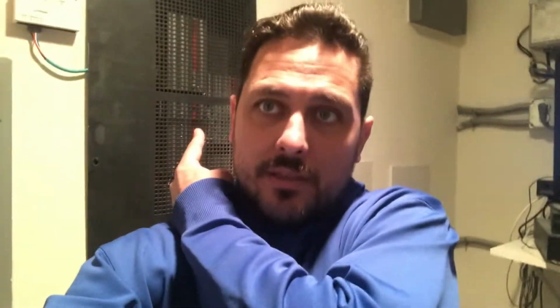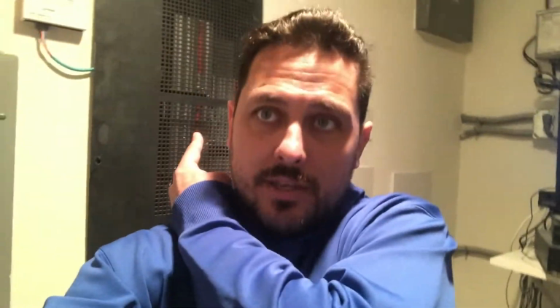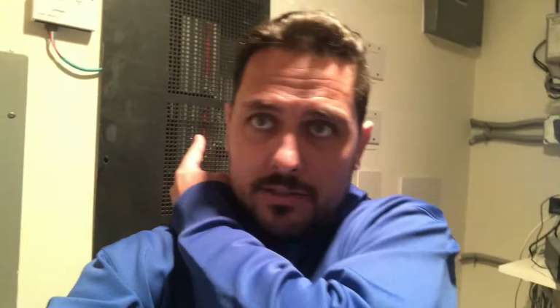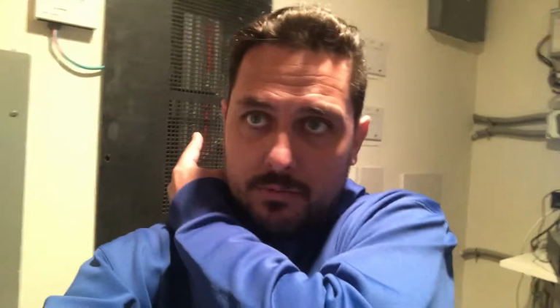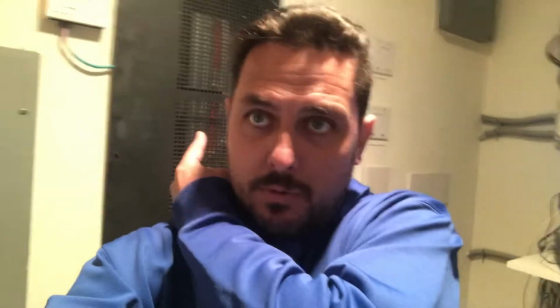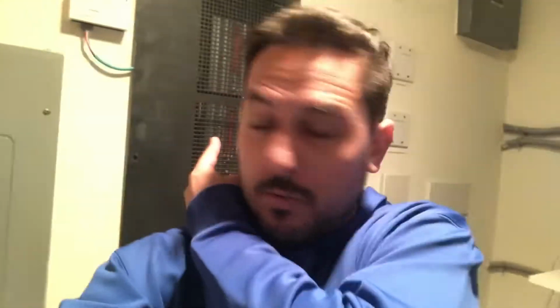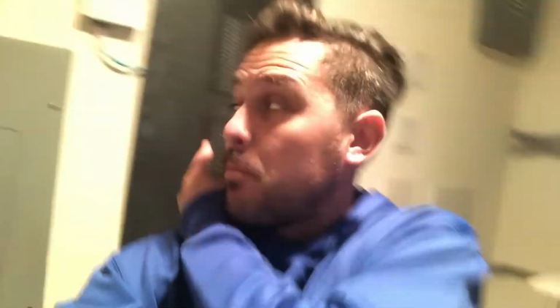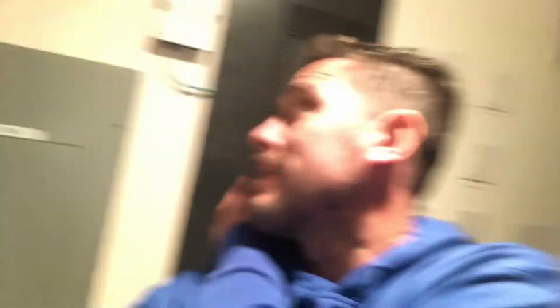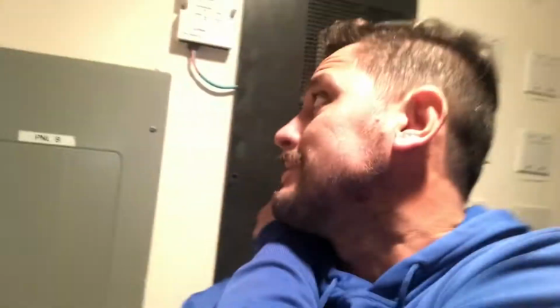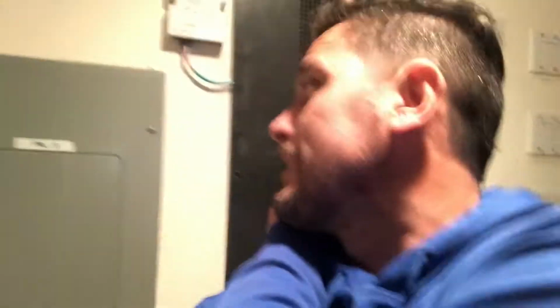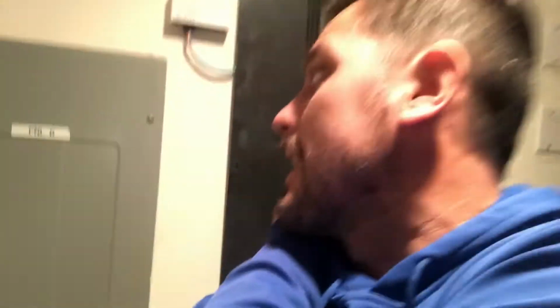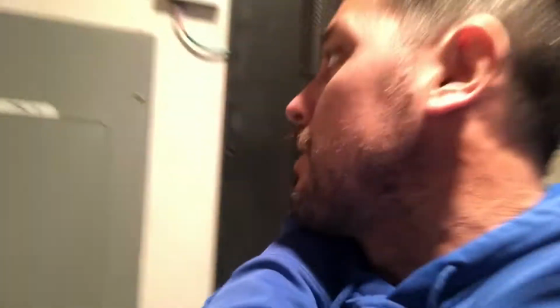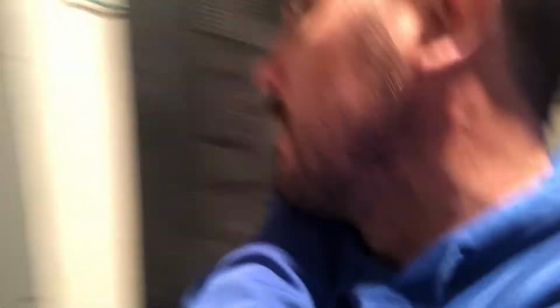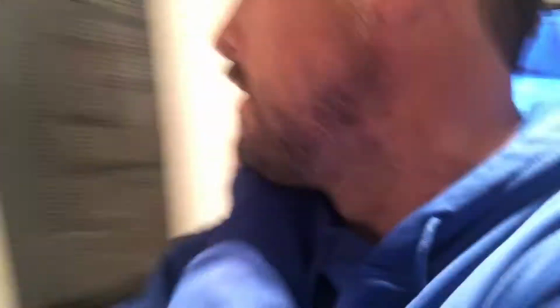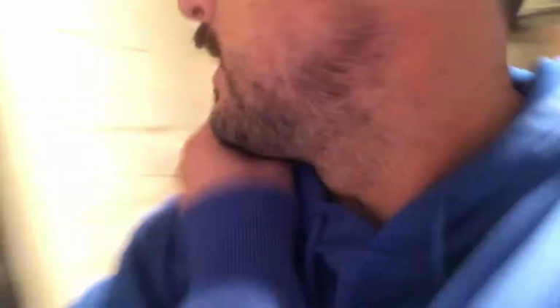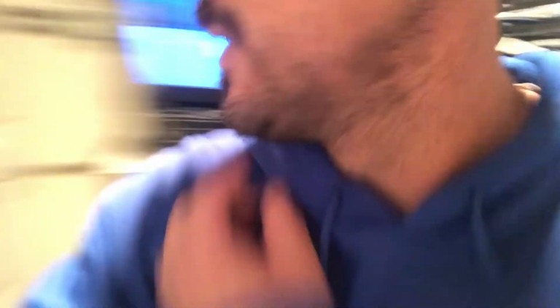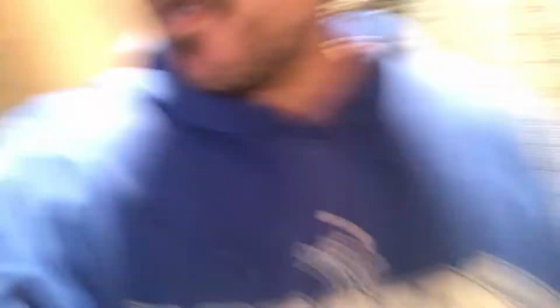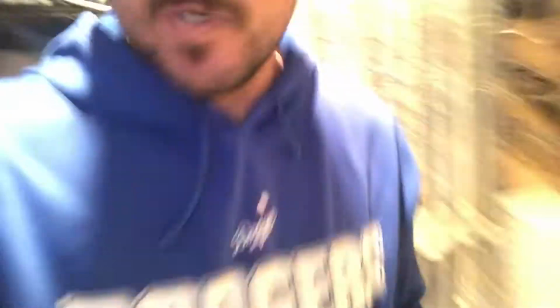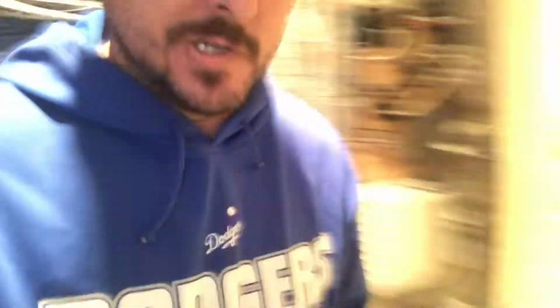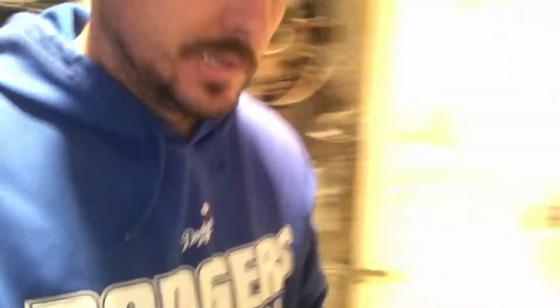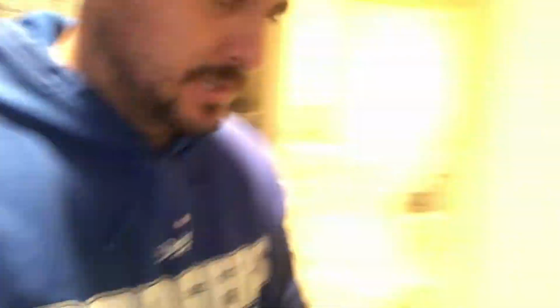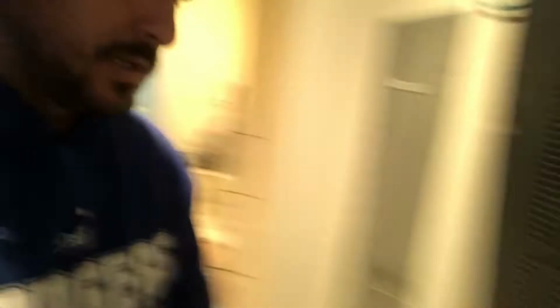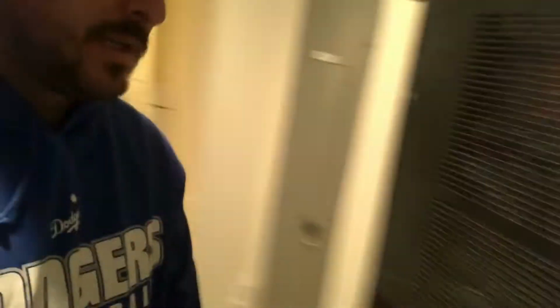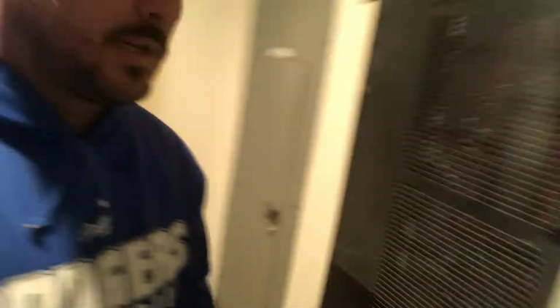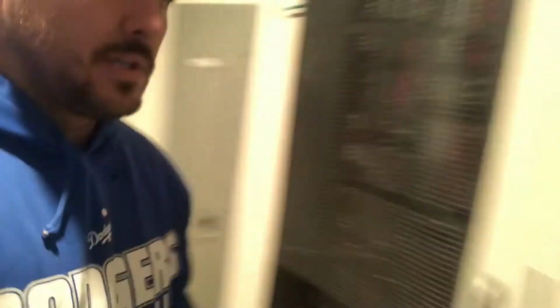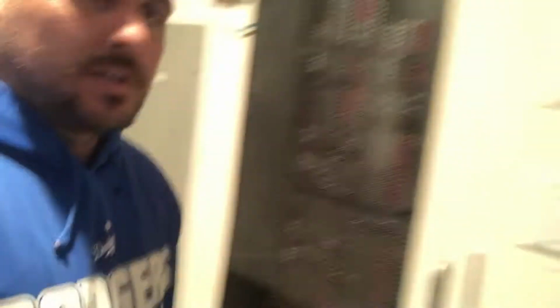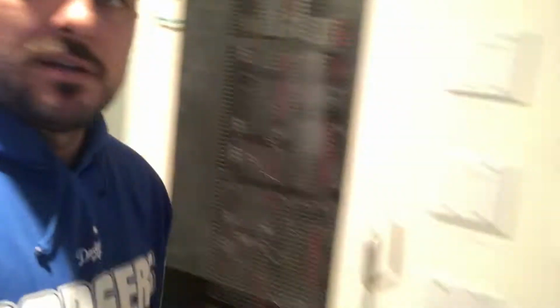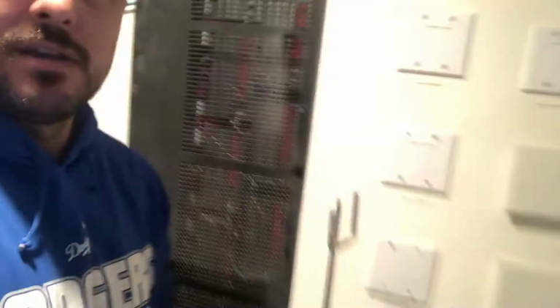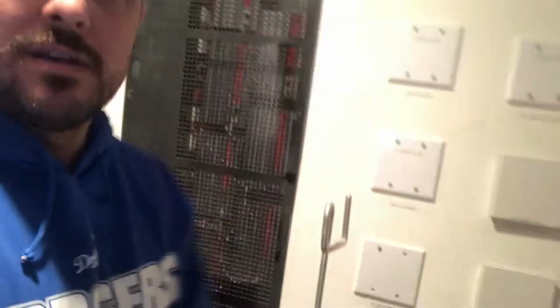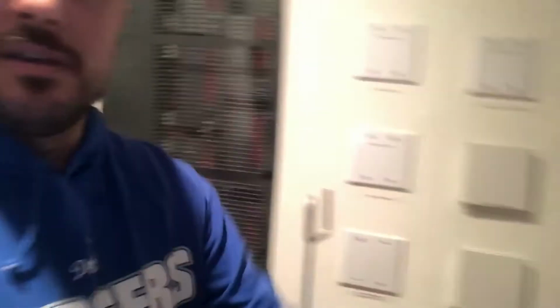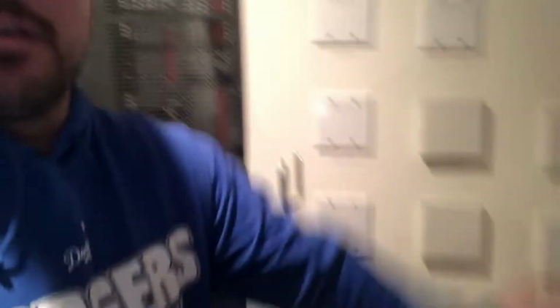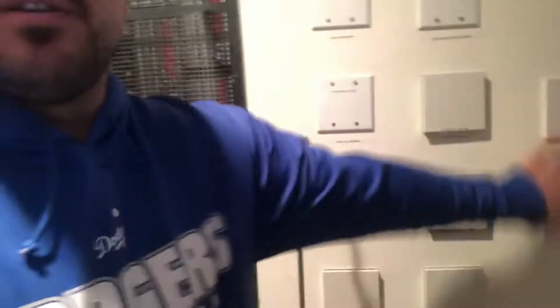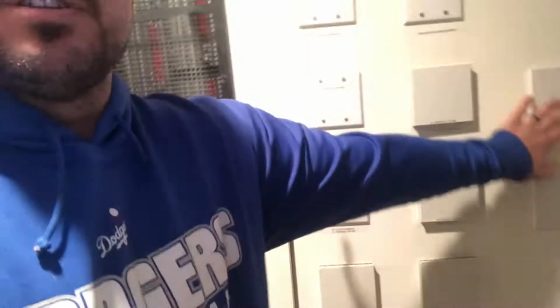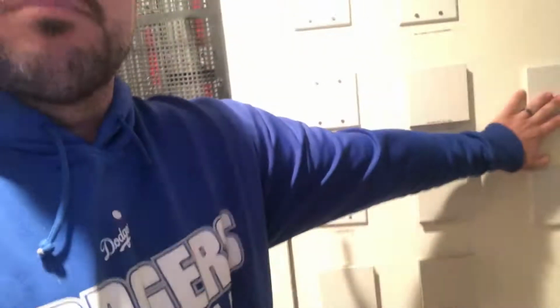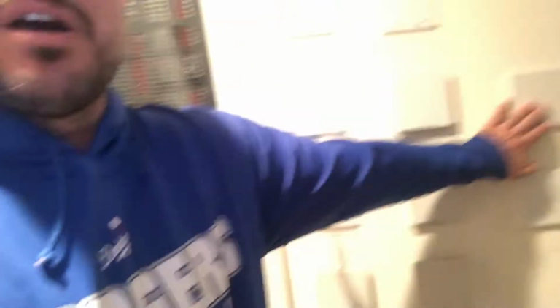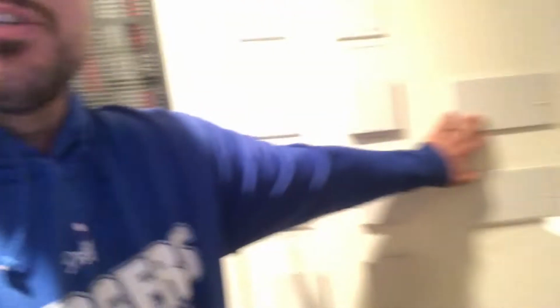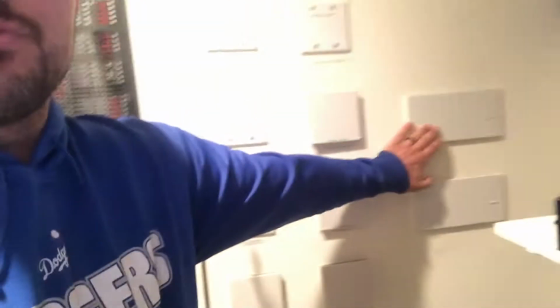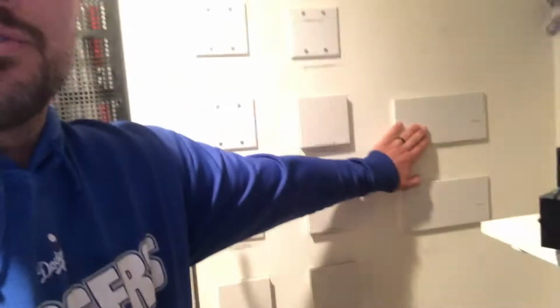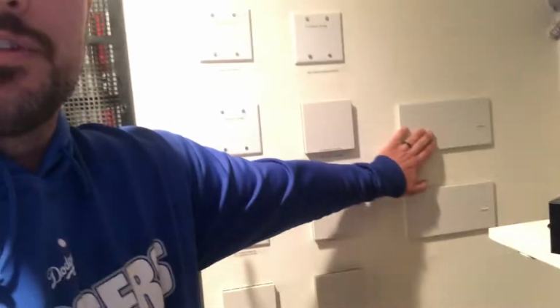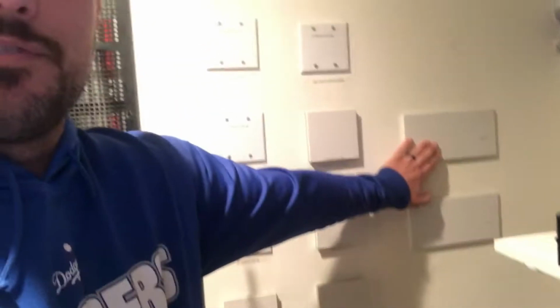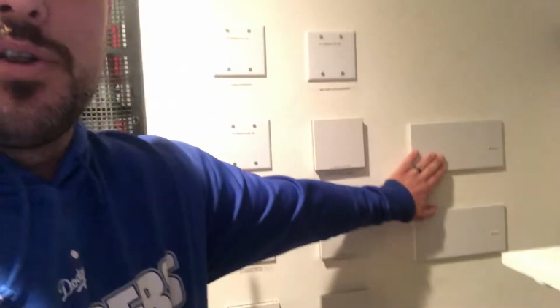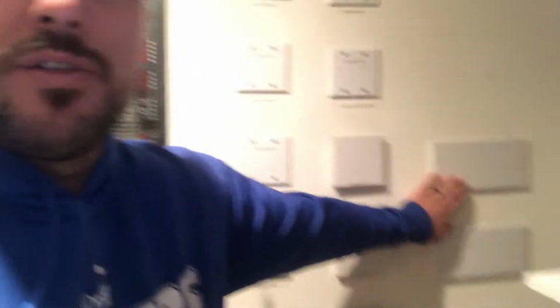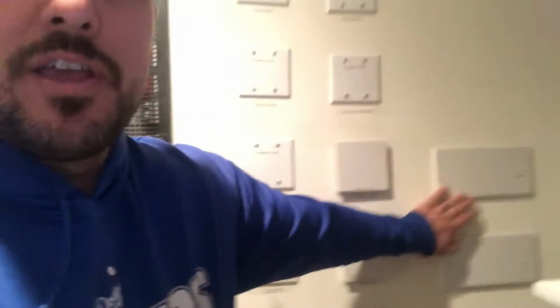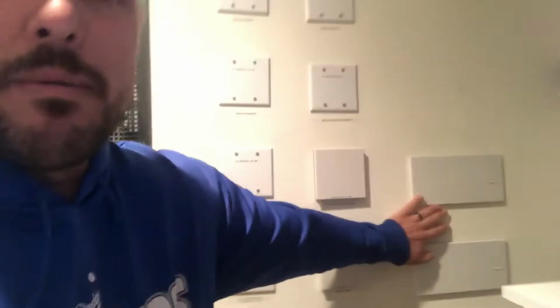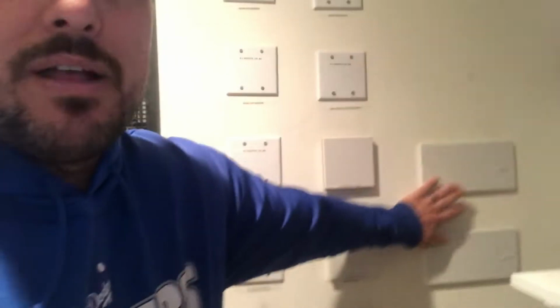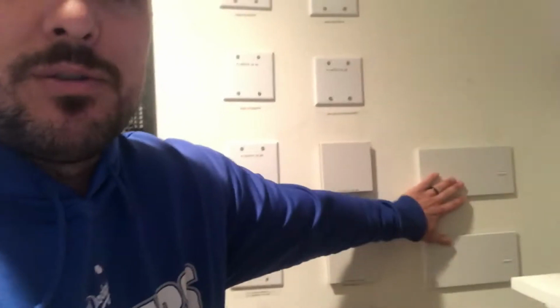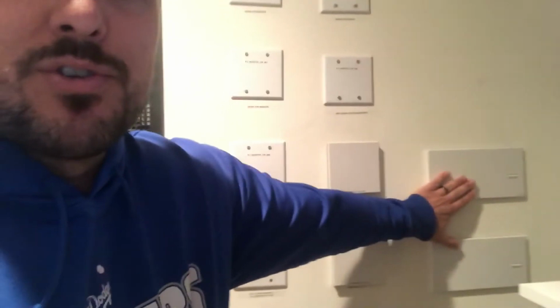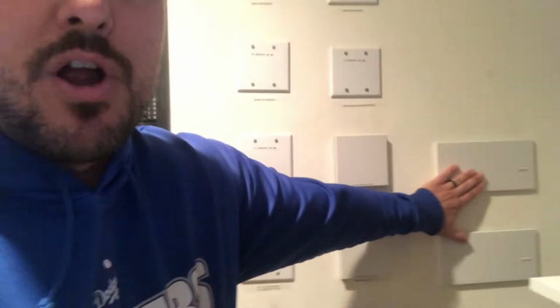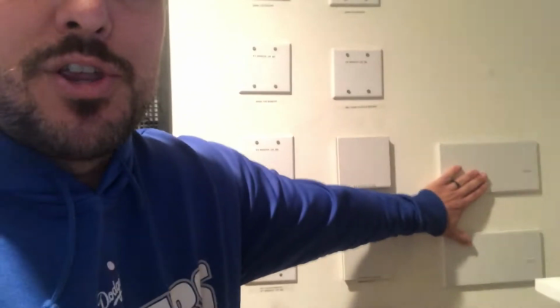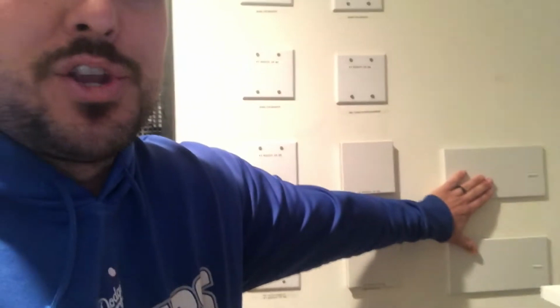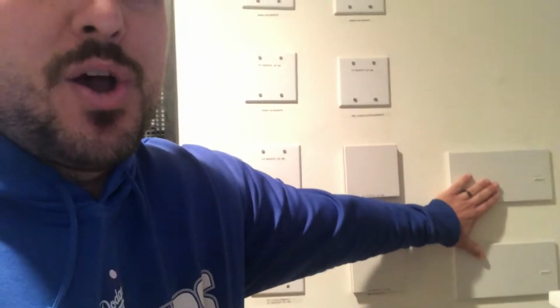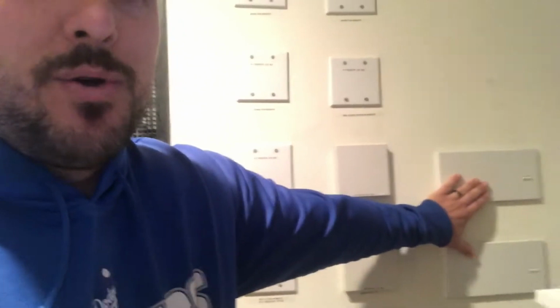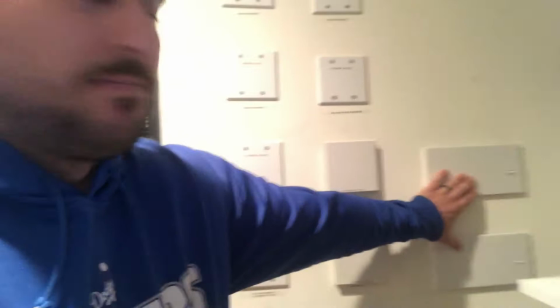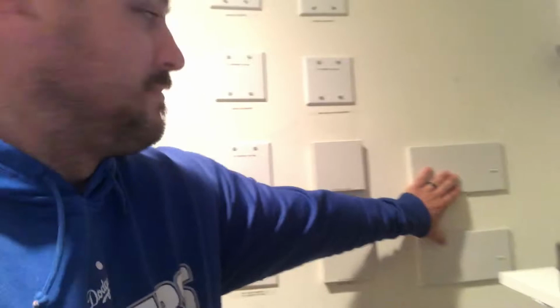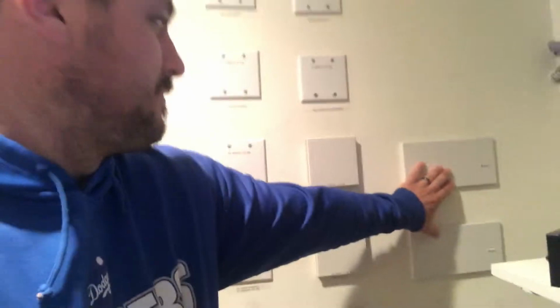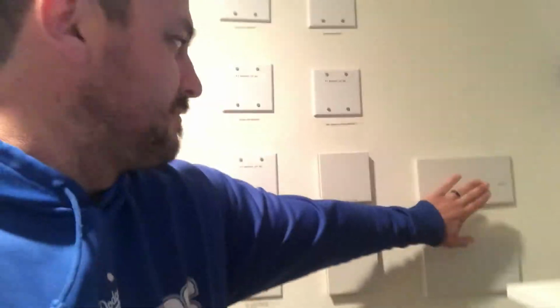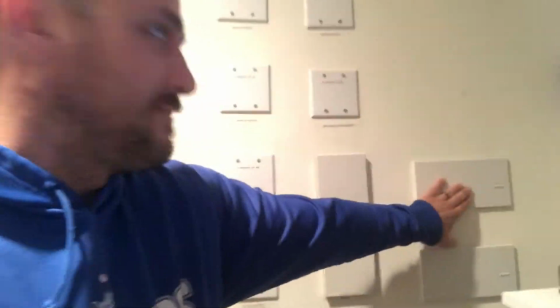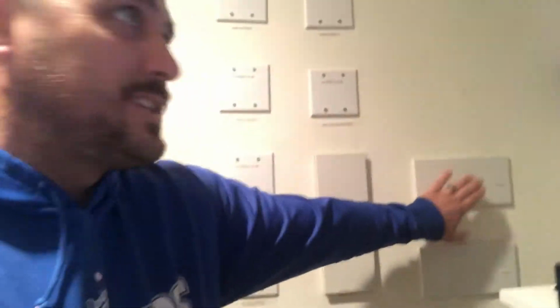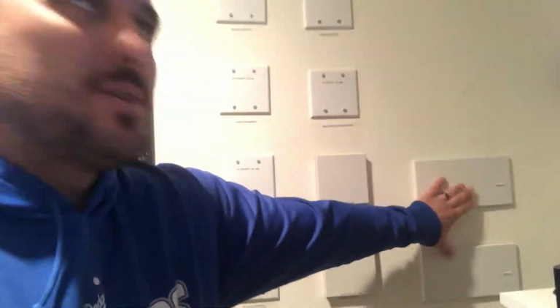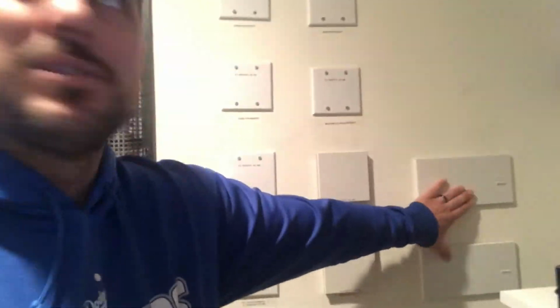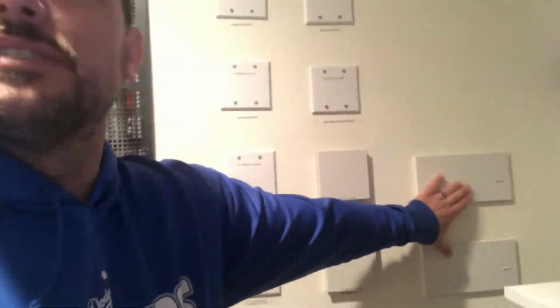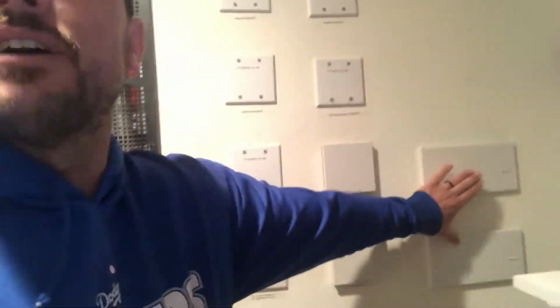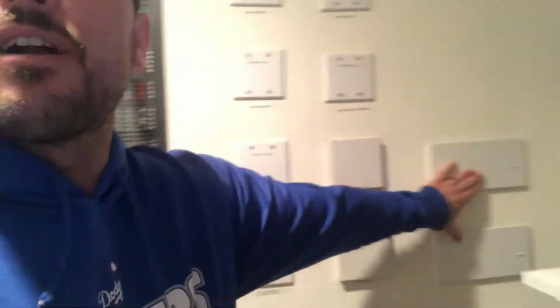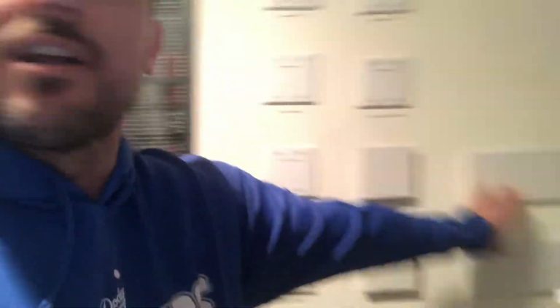This is what we're replacing out — all these modules. If you know anything about Lutron, you know what these are.